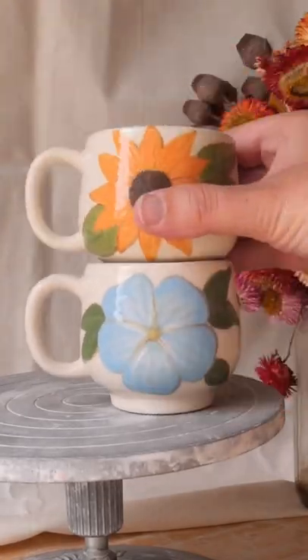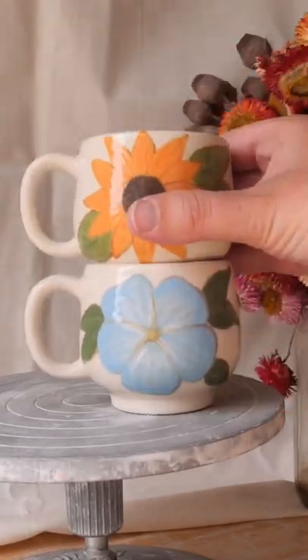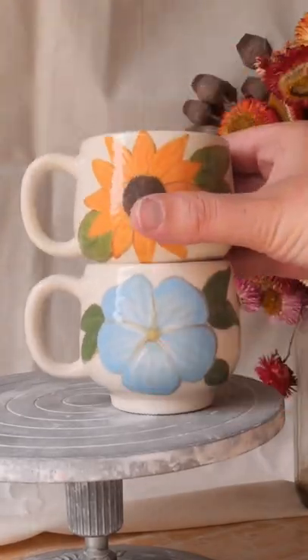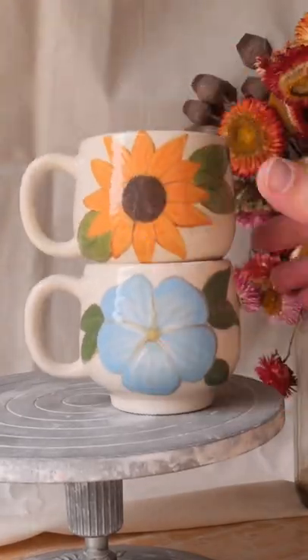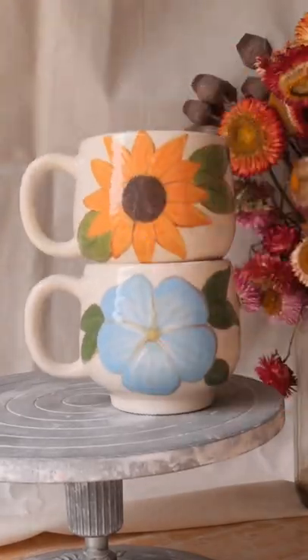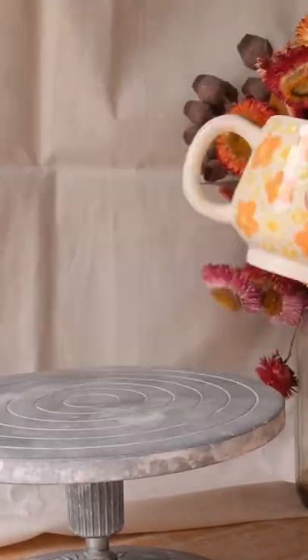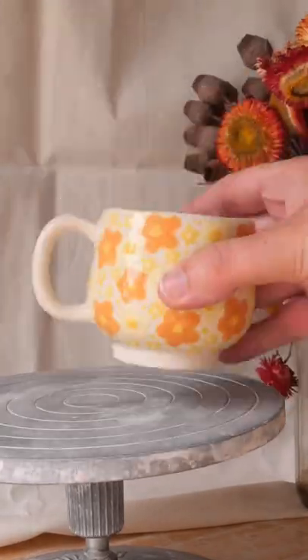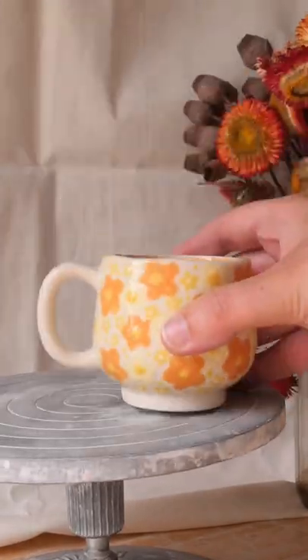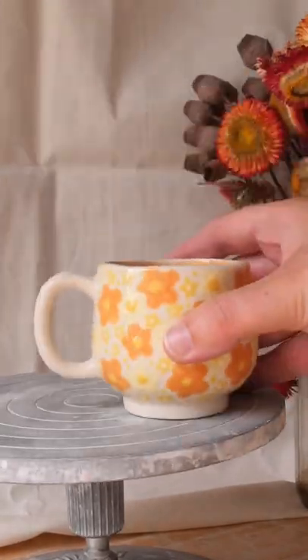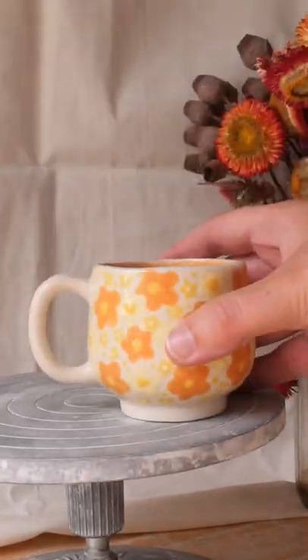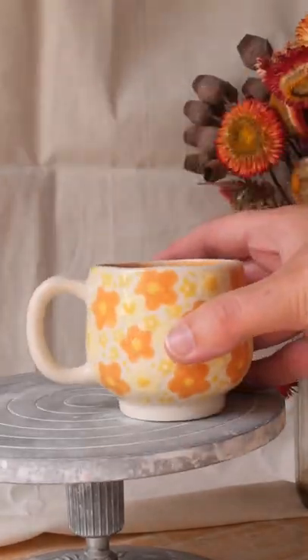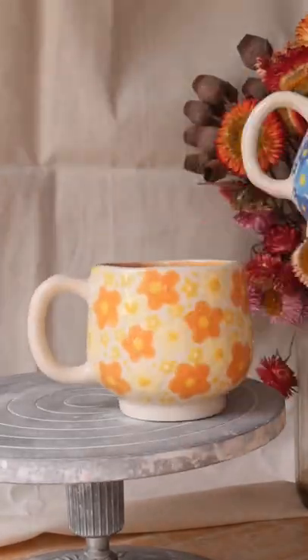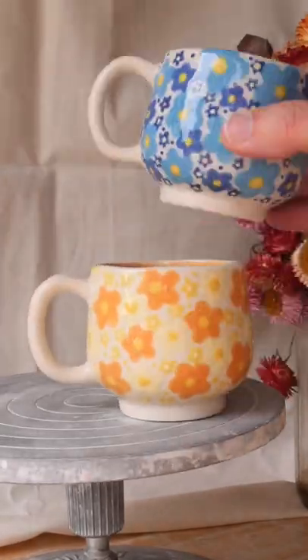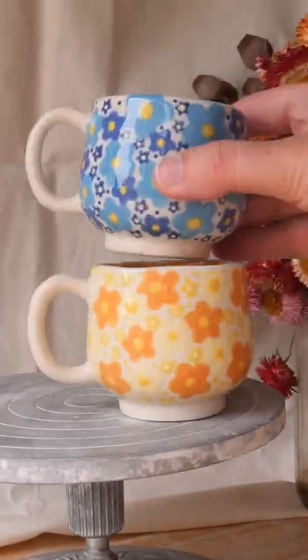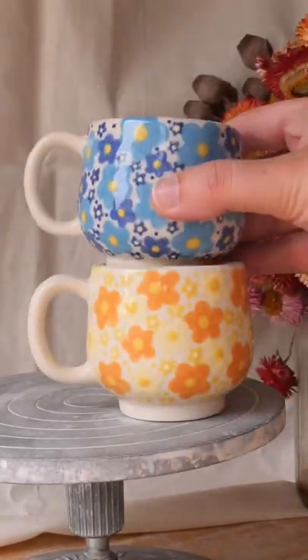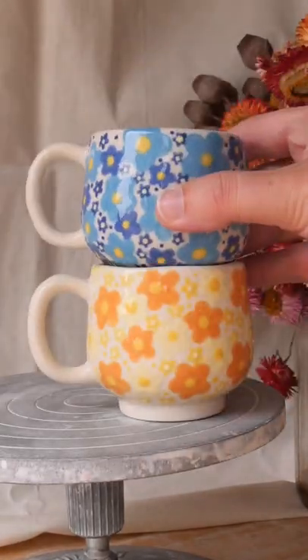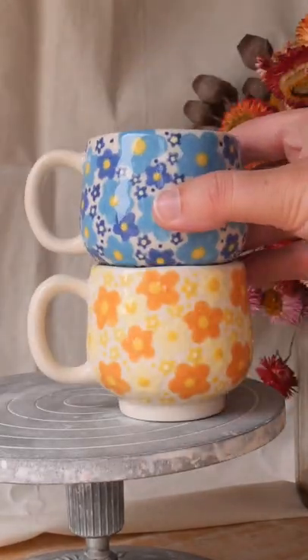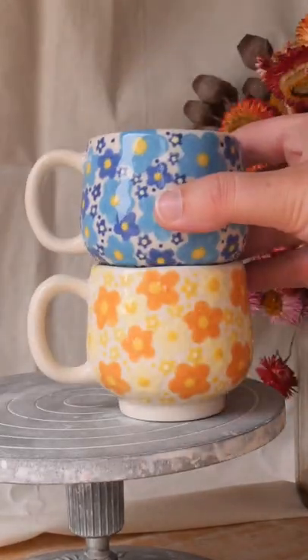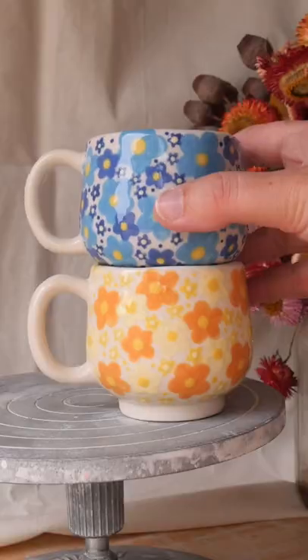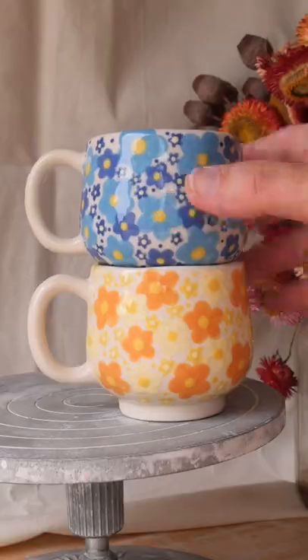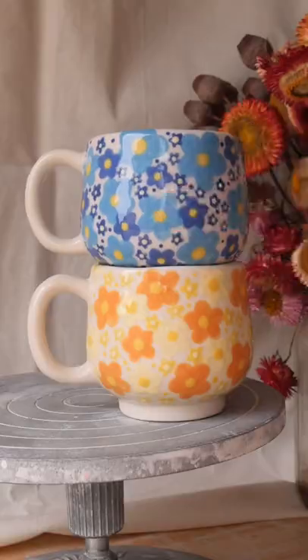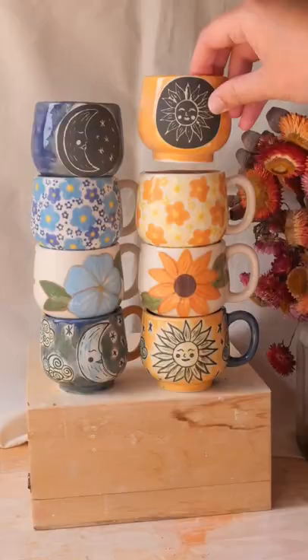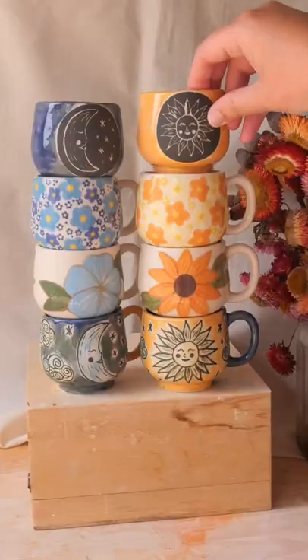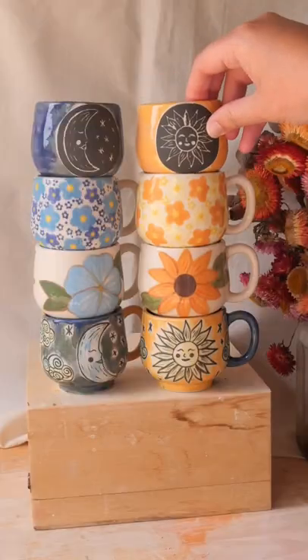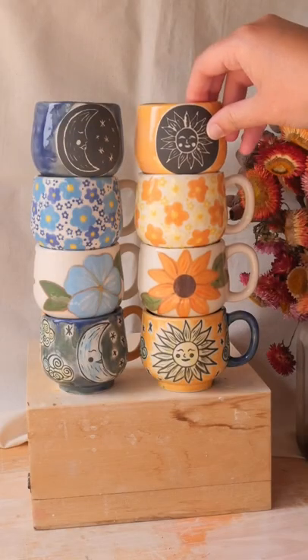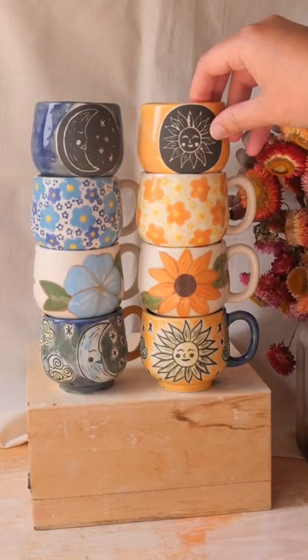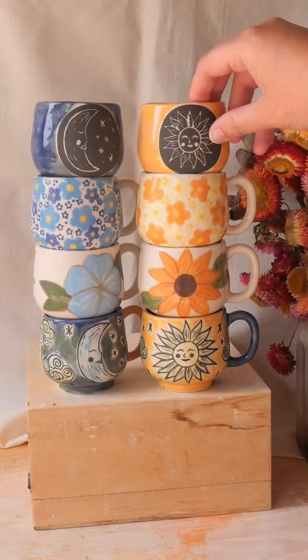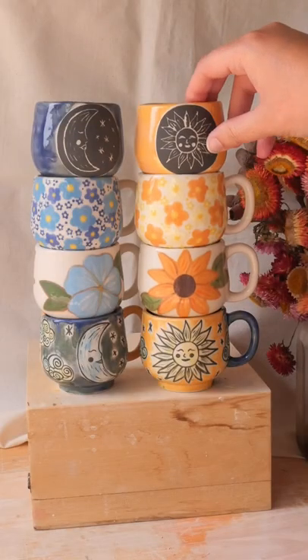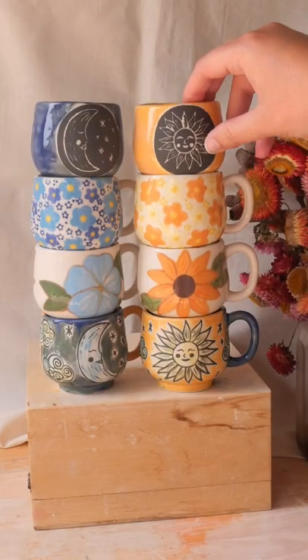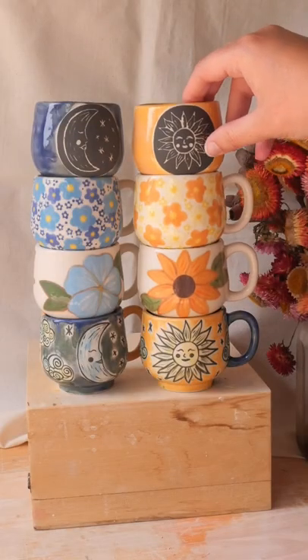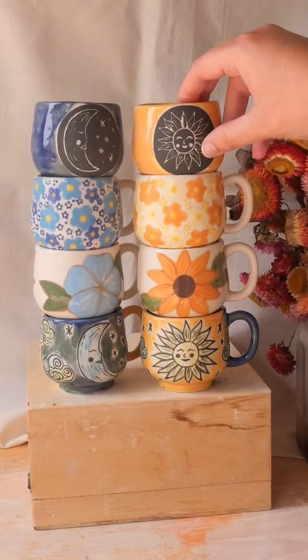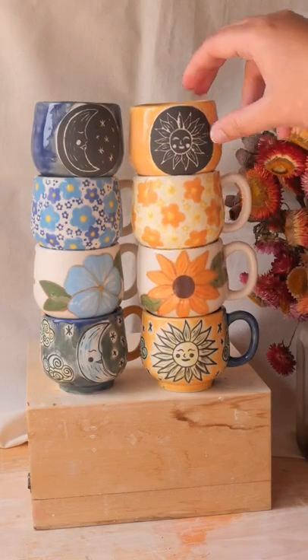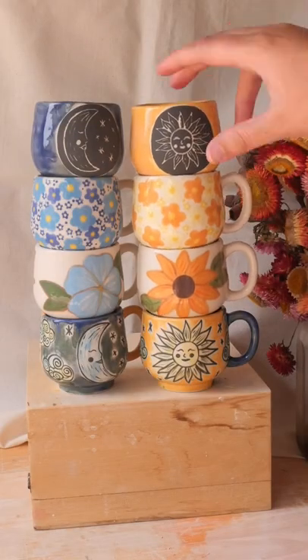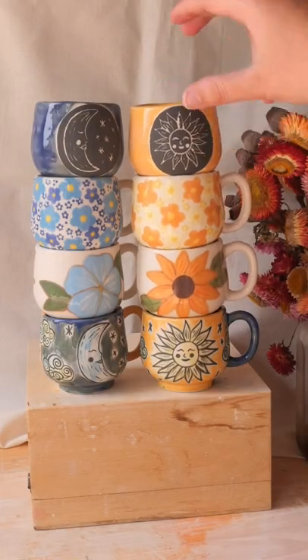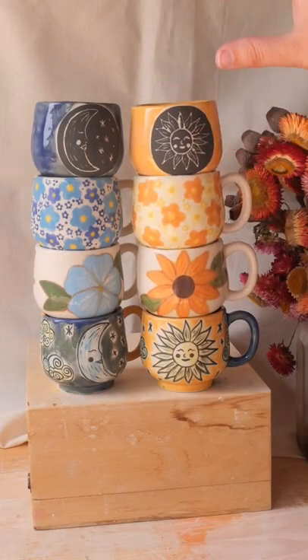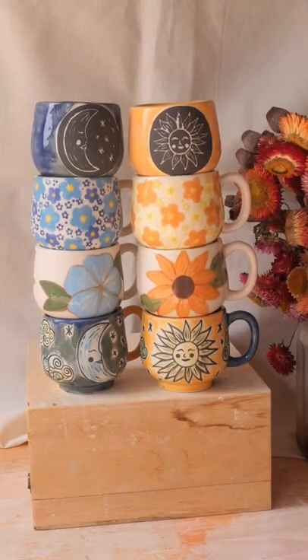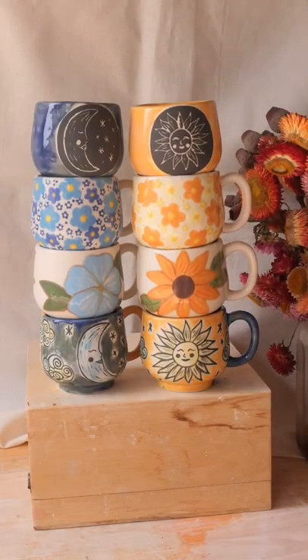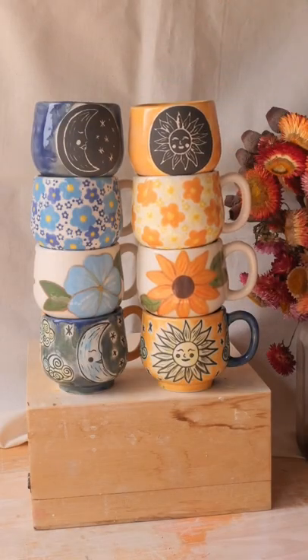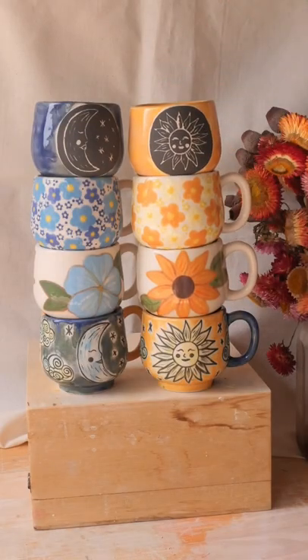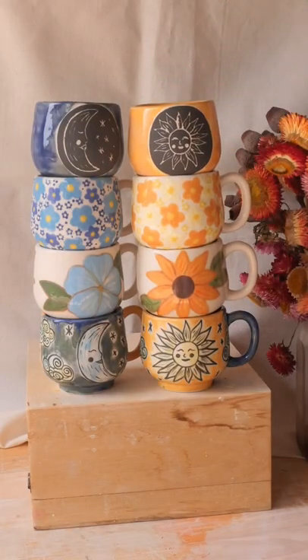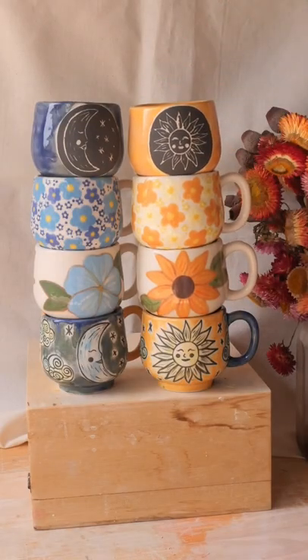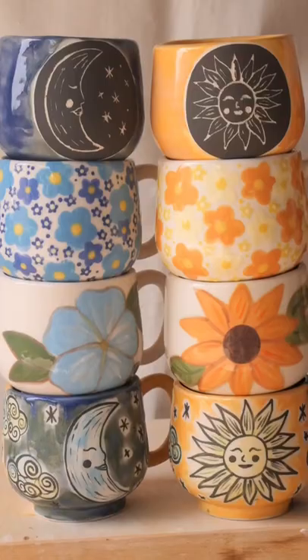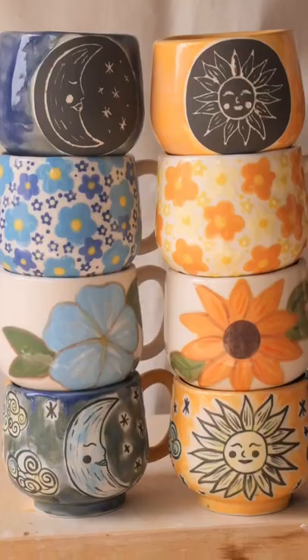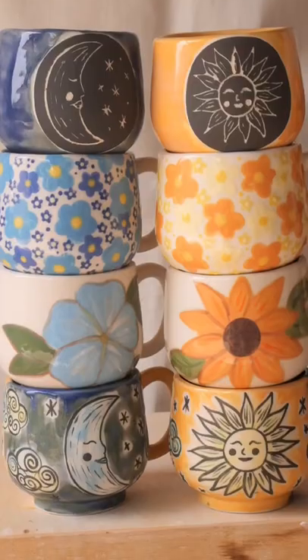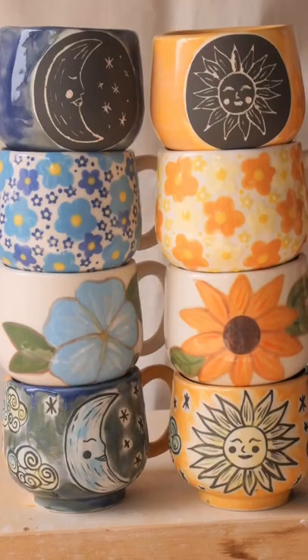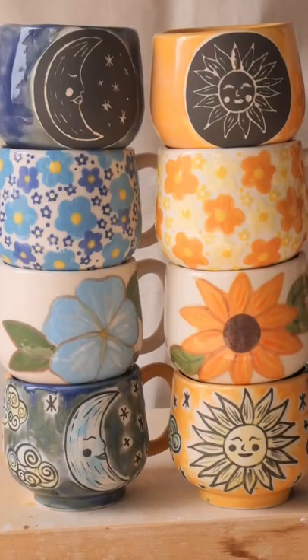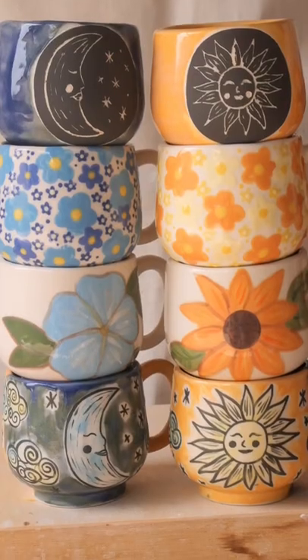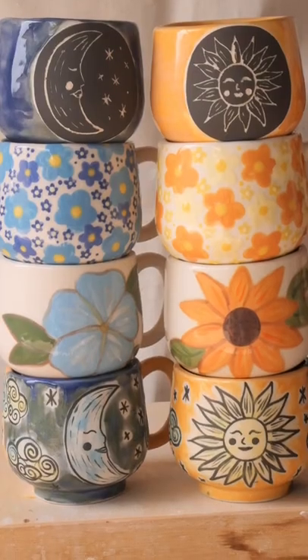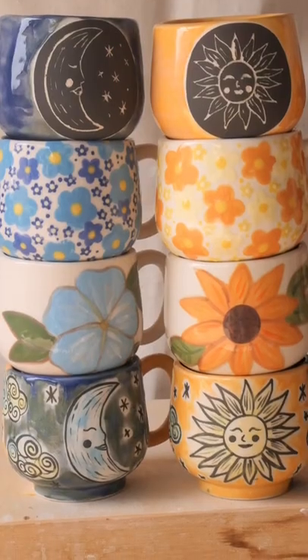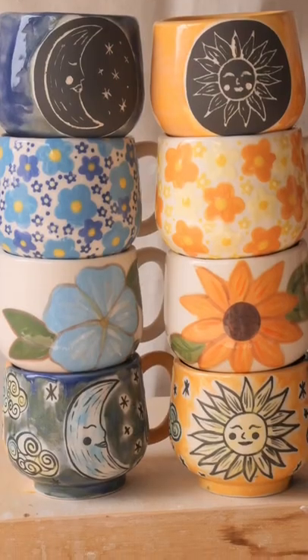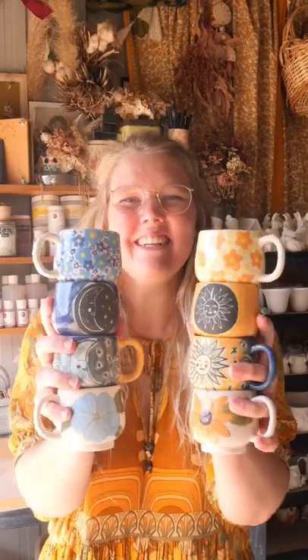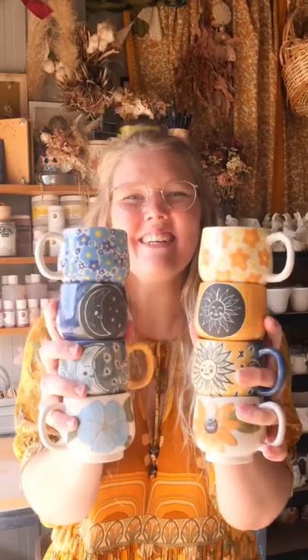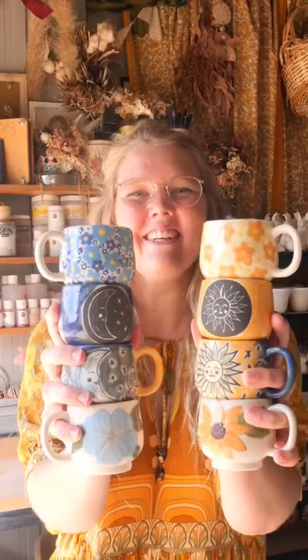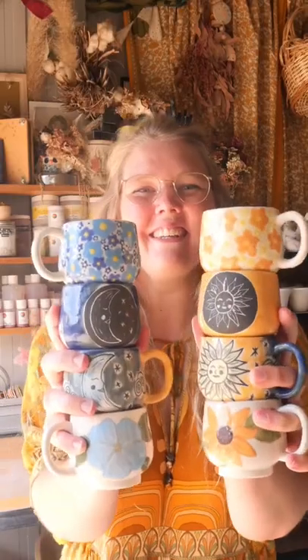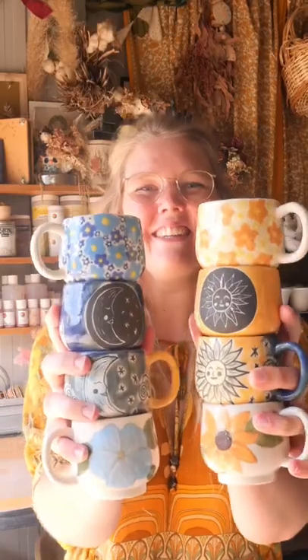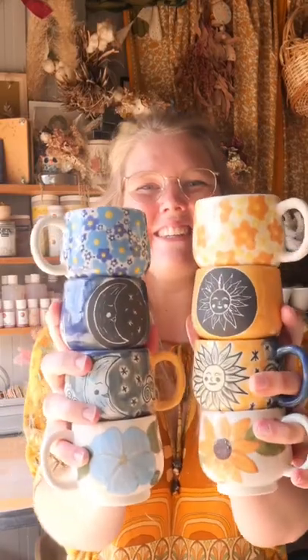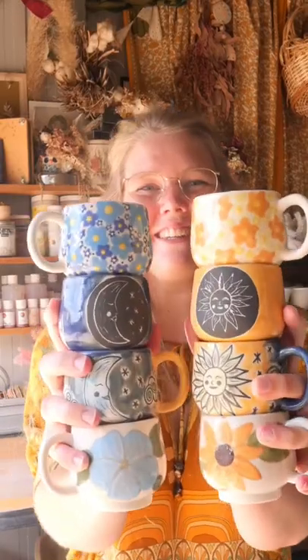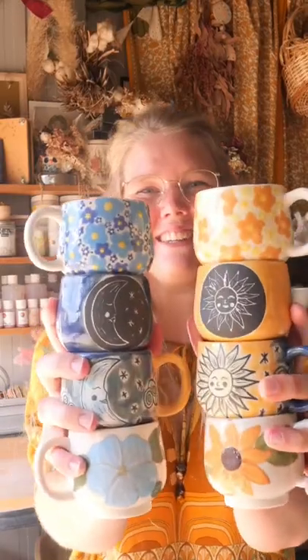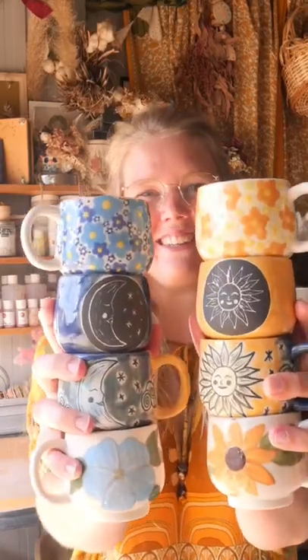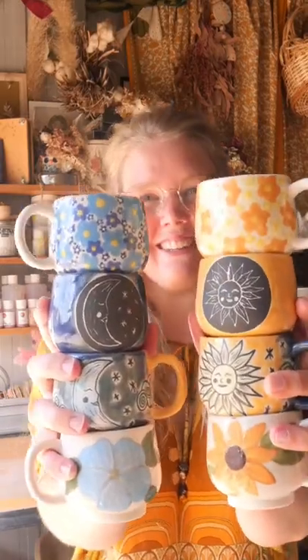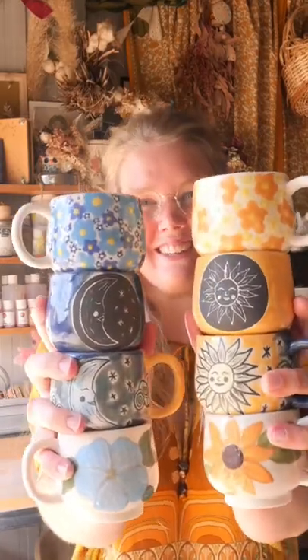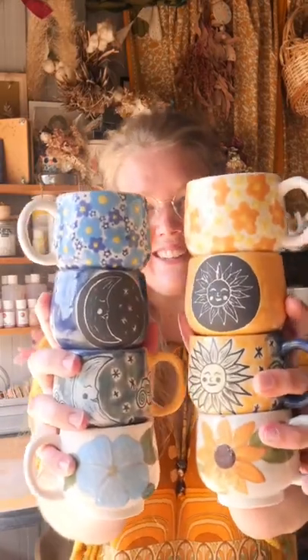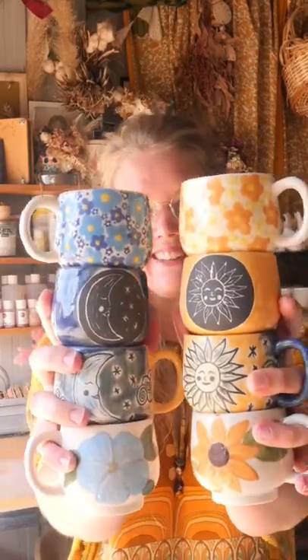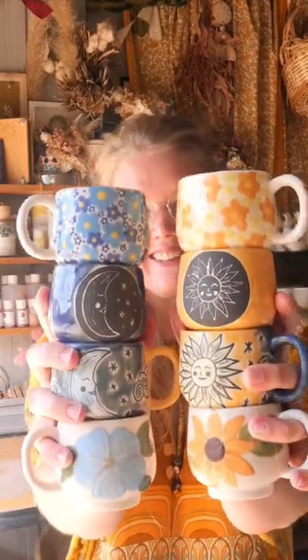I popped them in the kiln and stacked them up, and nearly had a heart attack when the stack nearly lost balance. But here they all are — I really loved this week. I'm so happy I have teacups now.